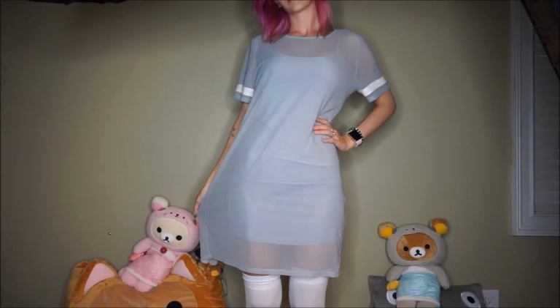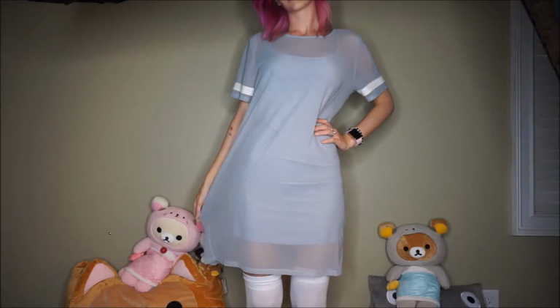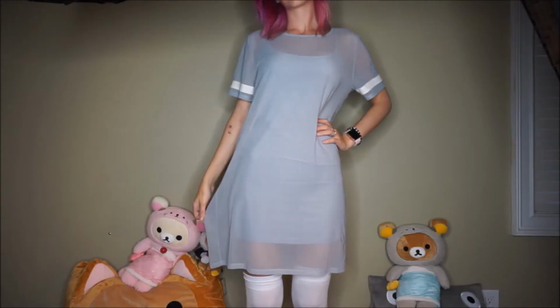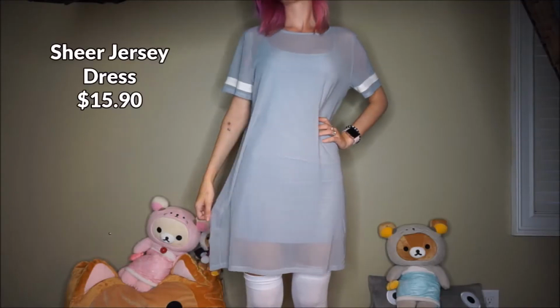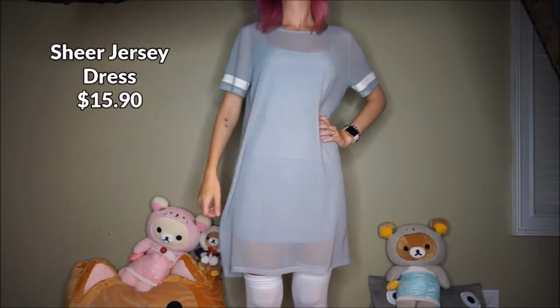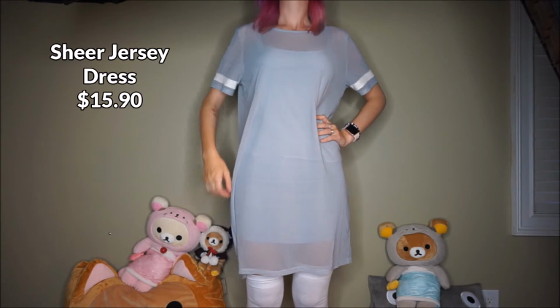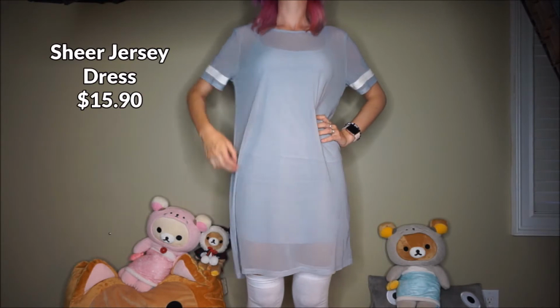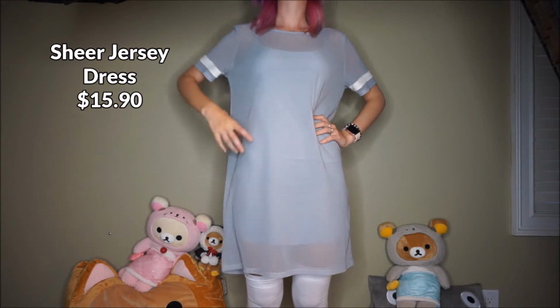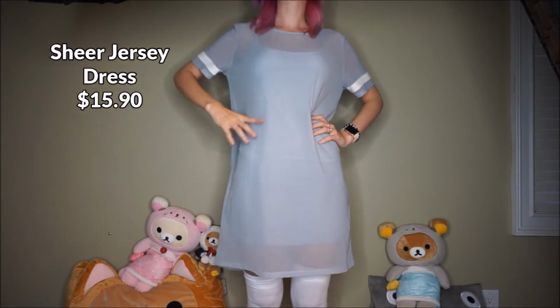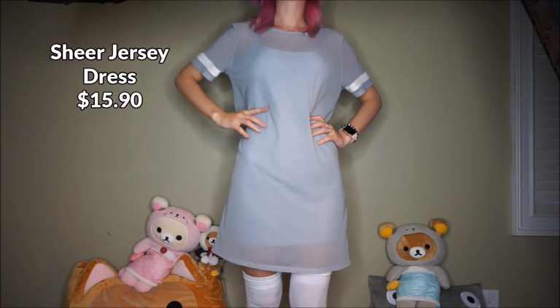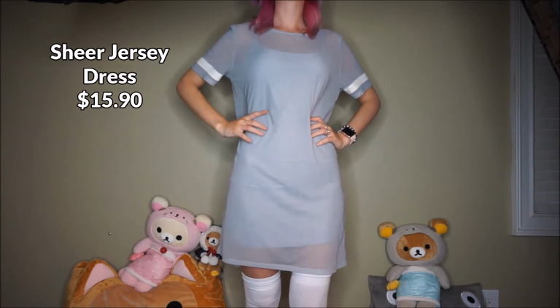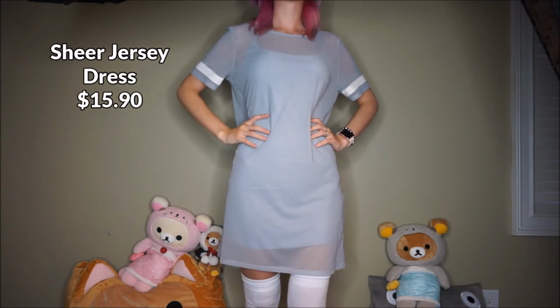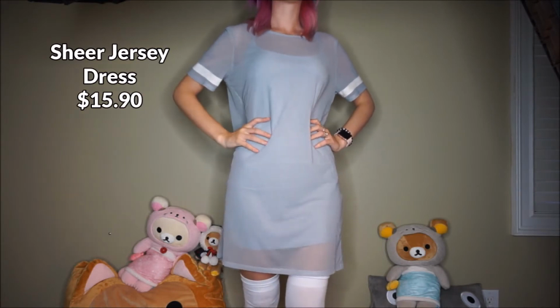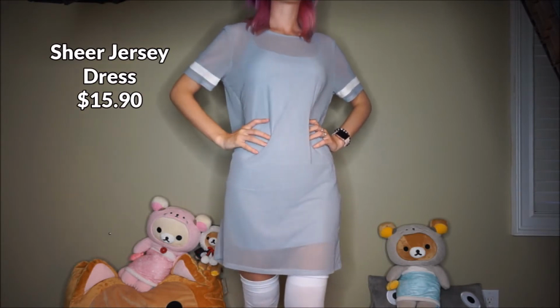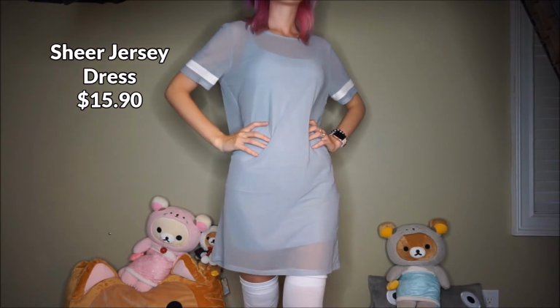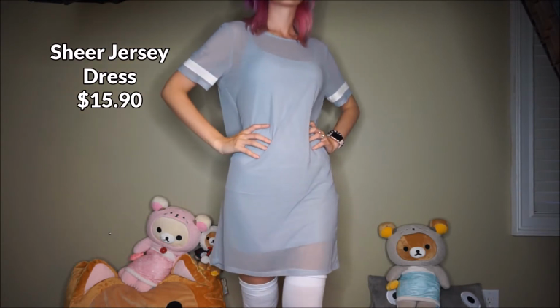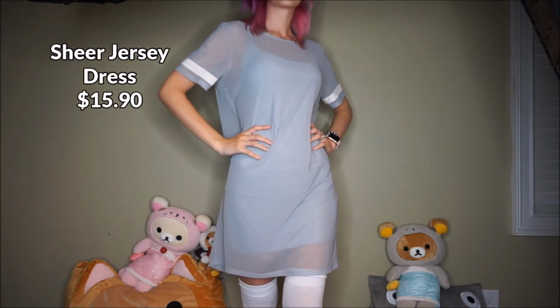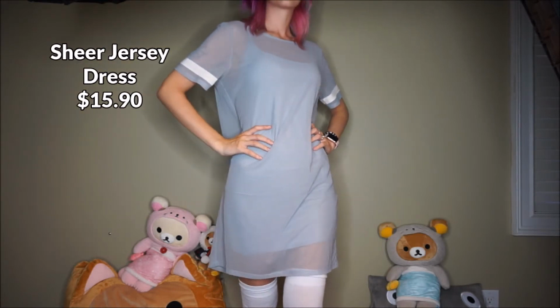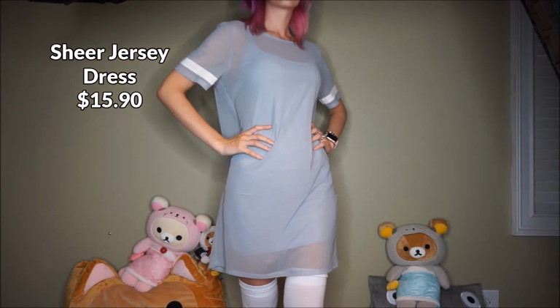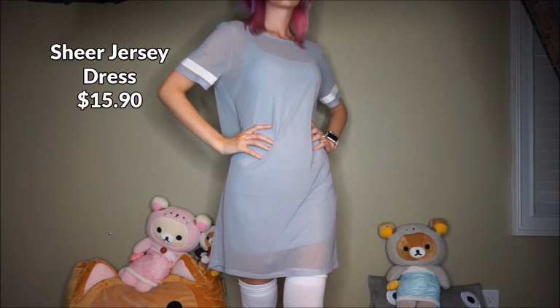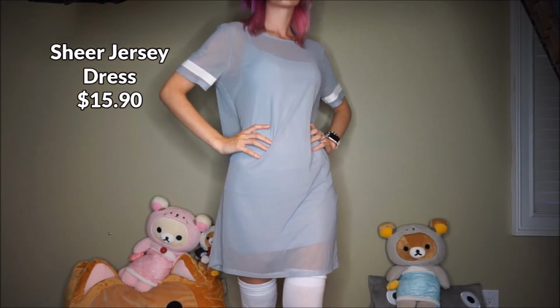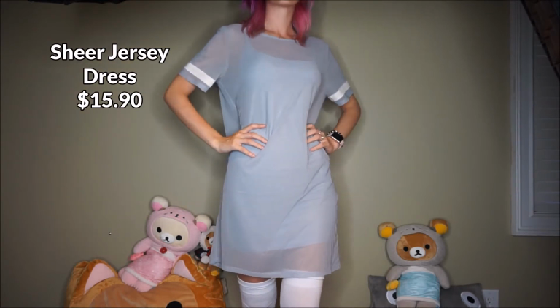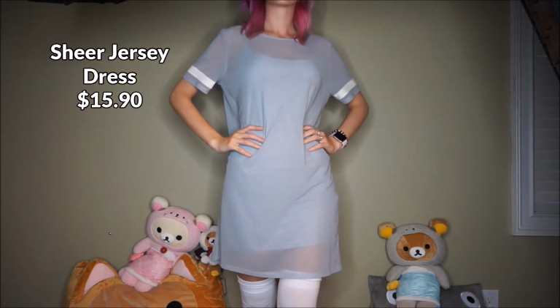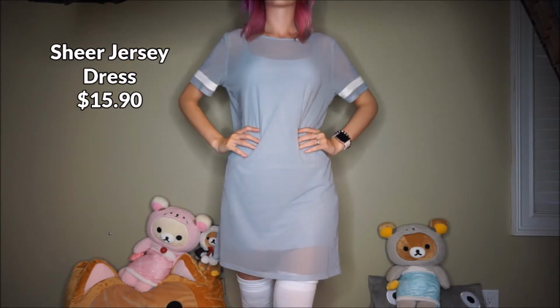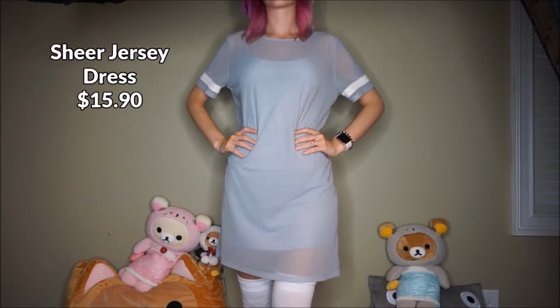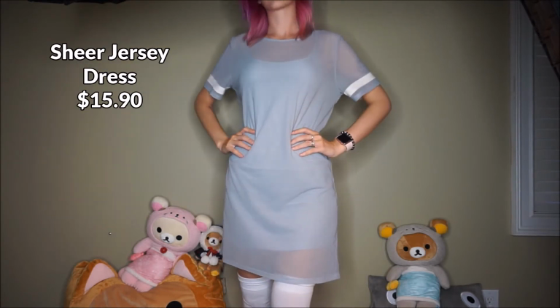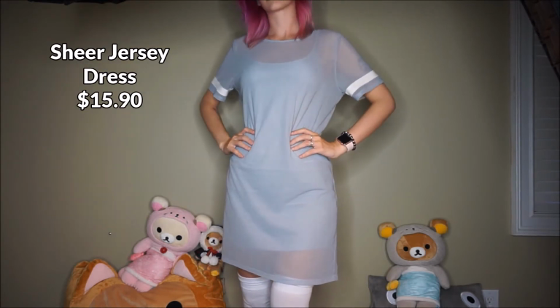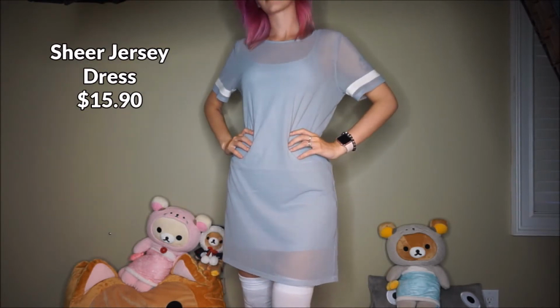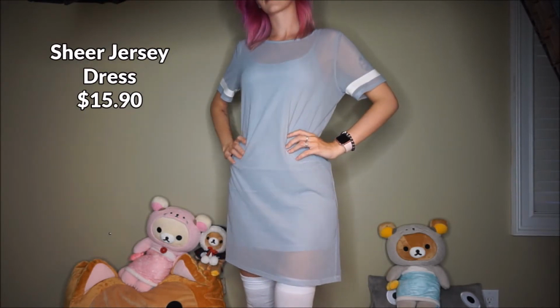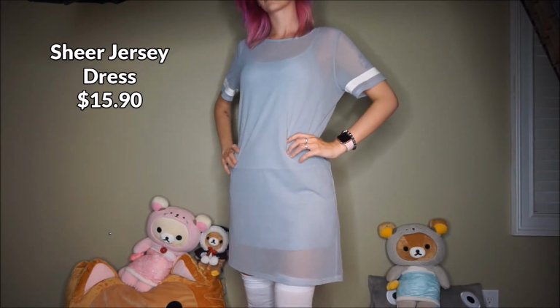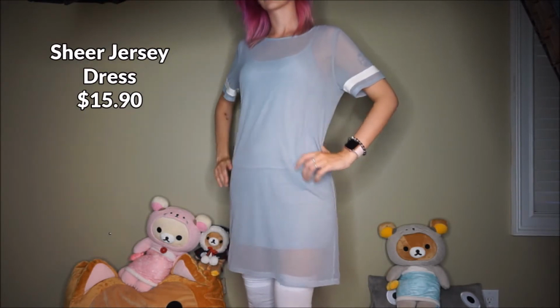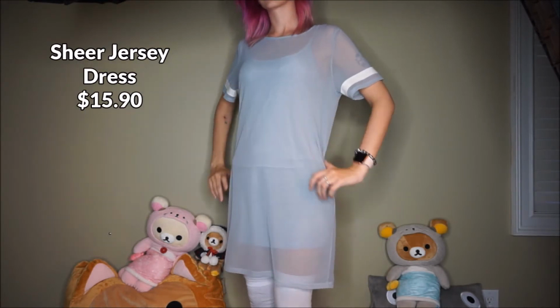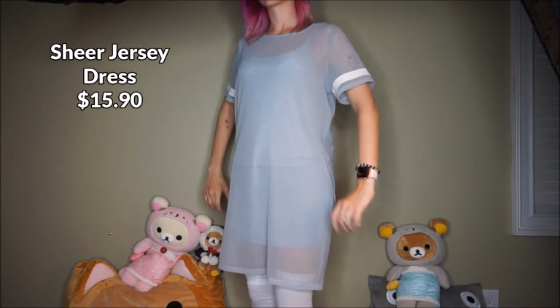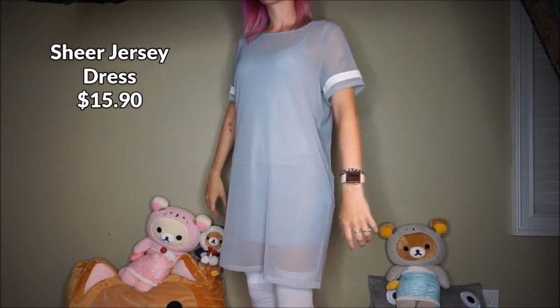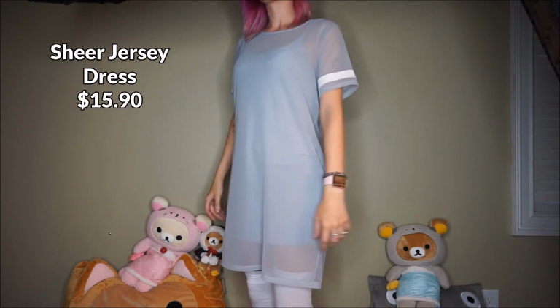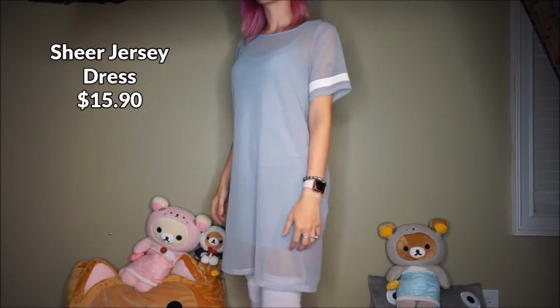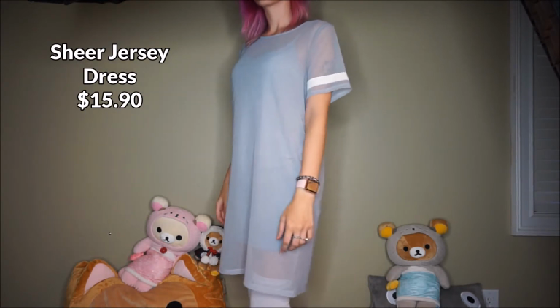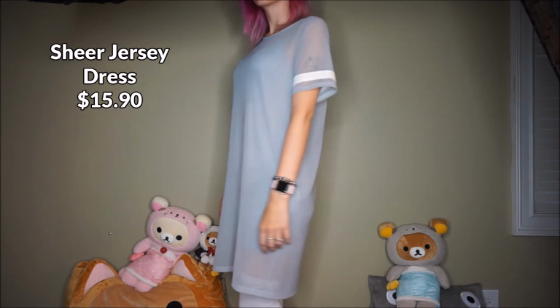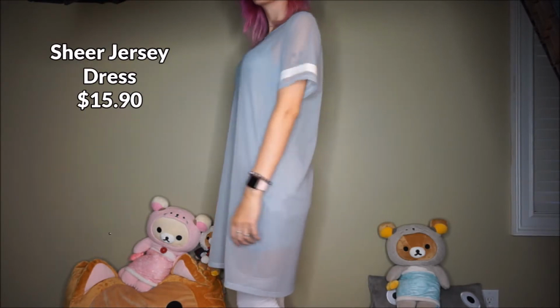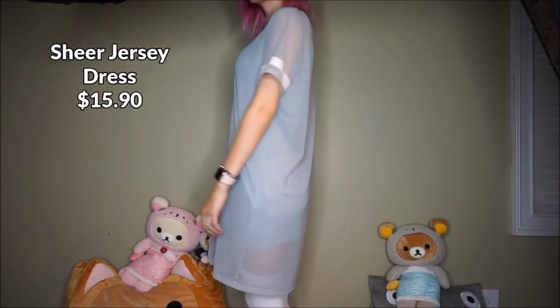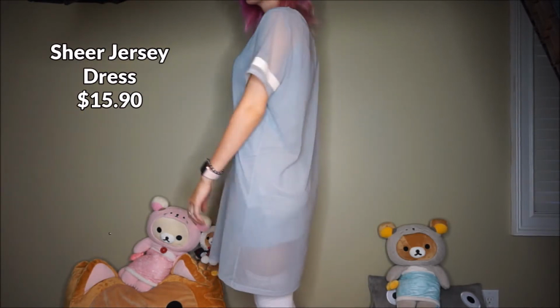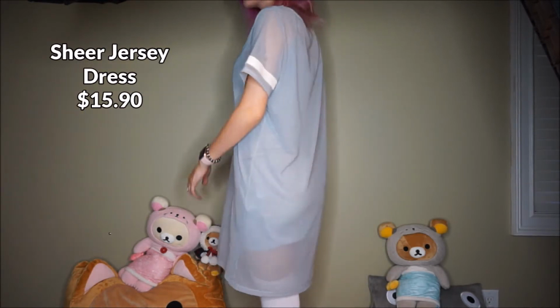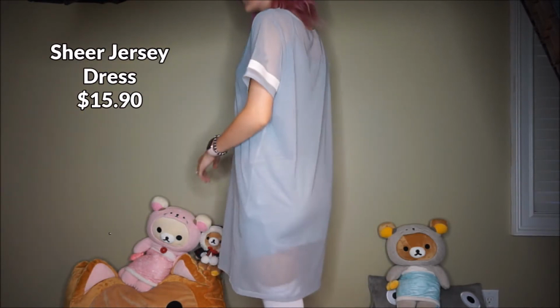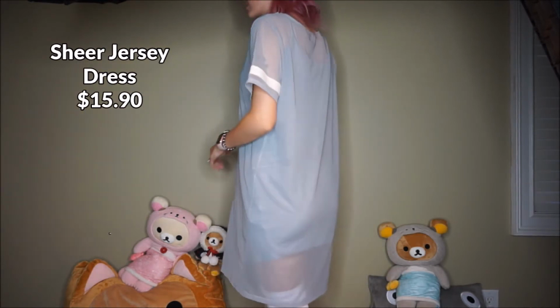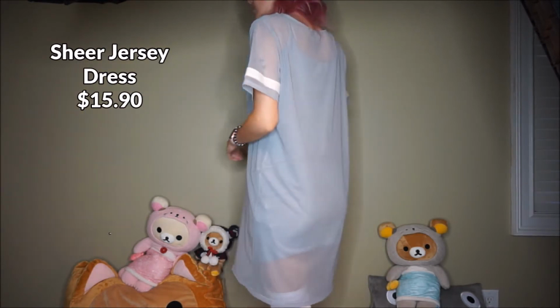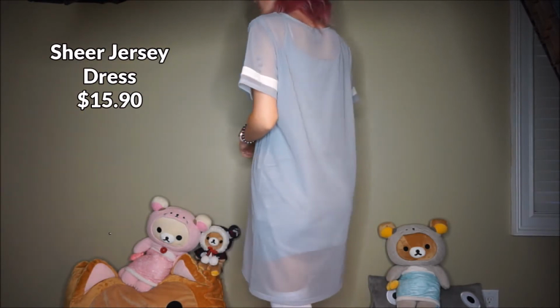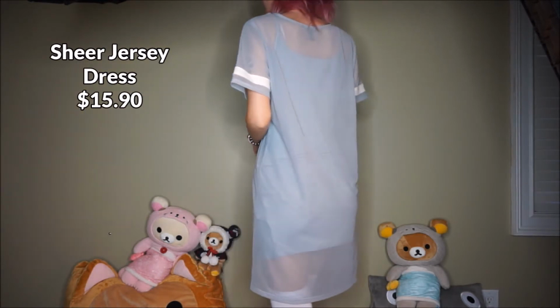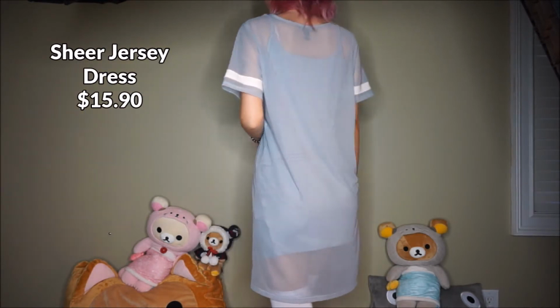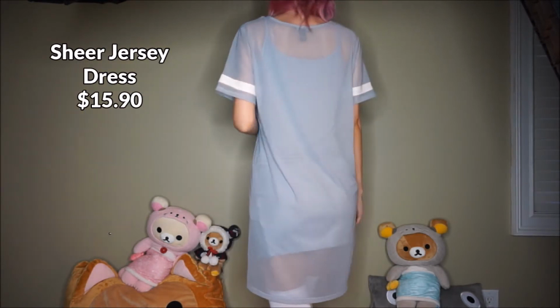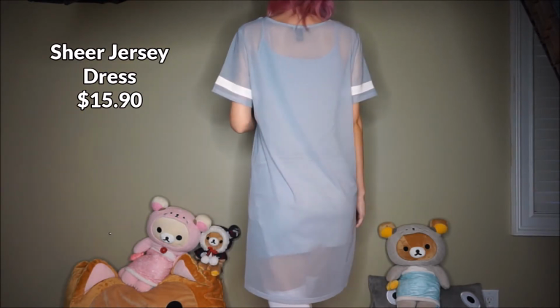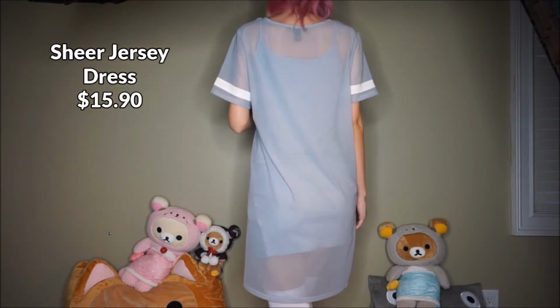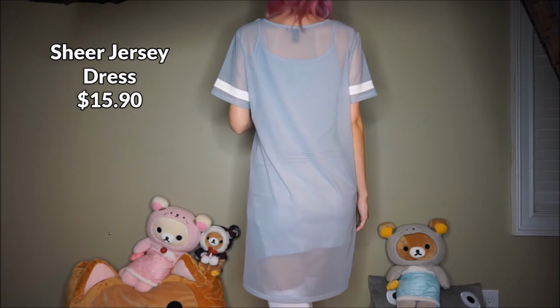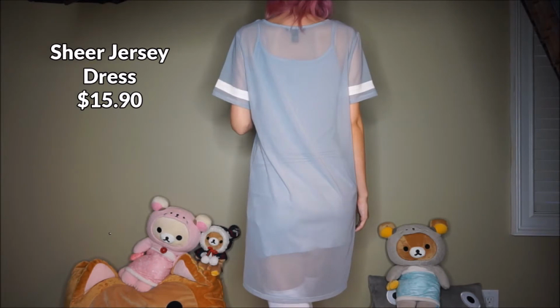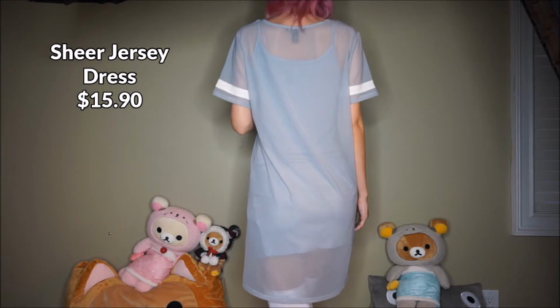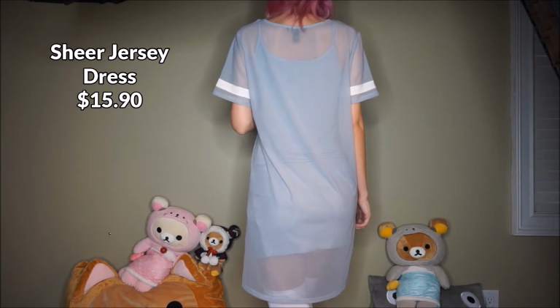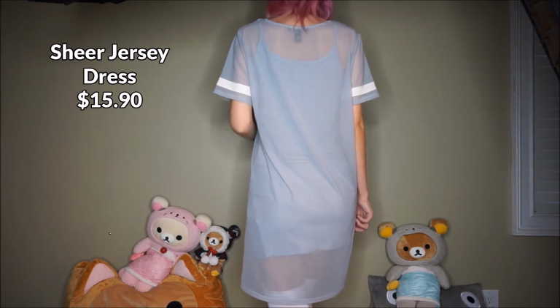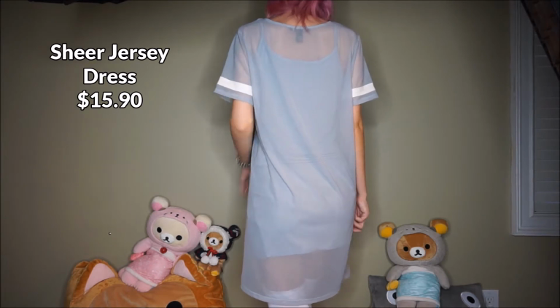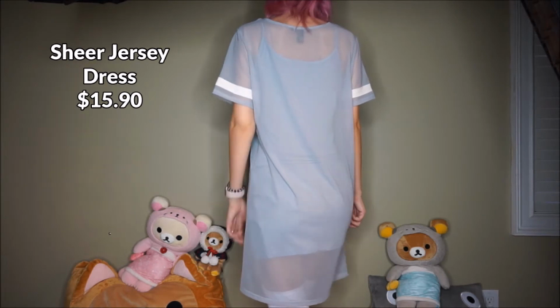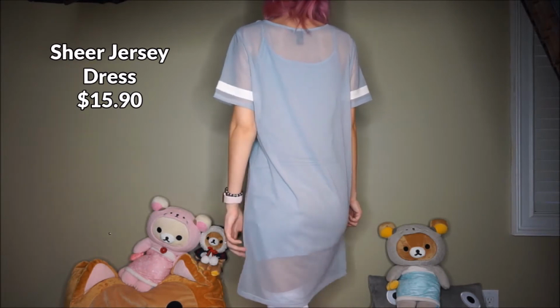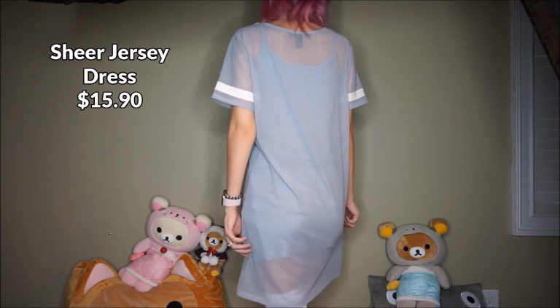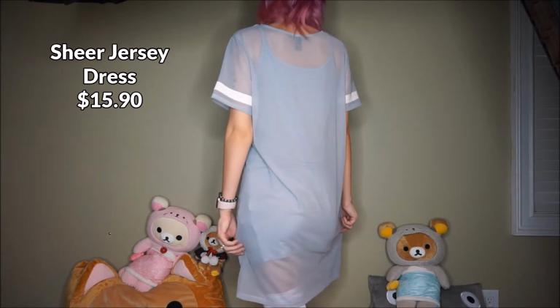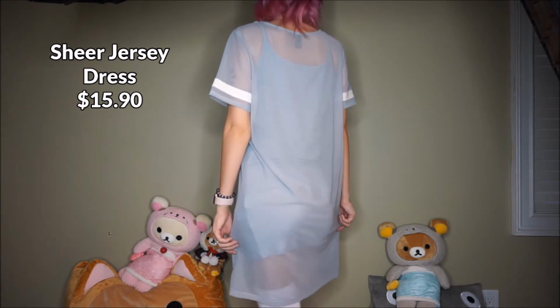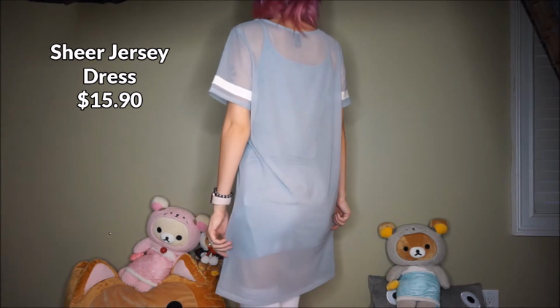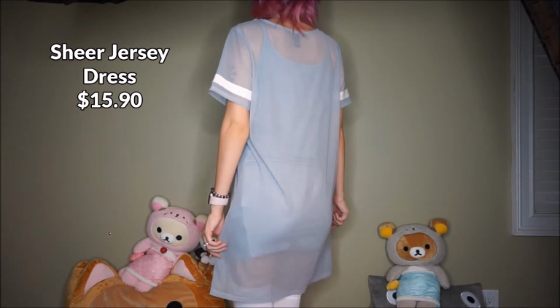The first thing I got was this sheer jersey dress. It came with a cute slip underneath and it is just the right length to just wear out.